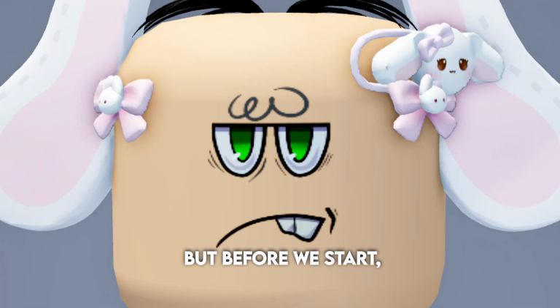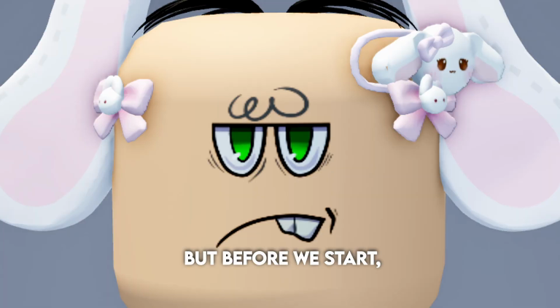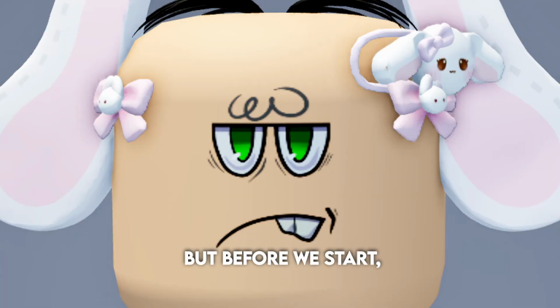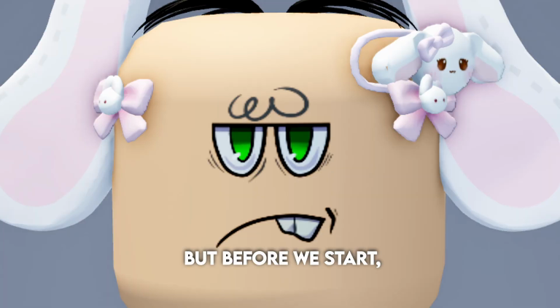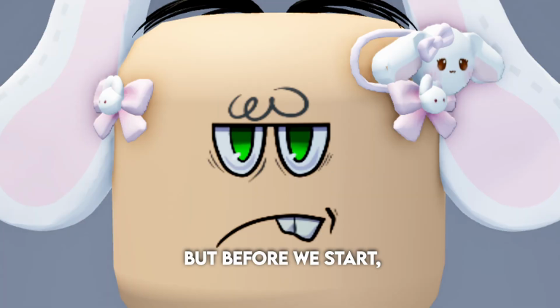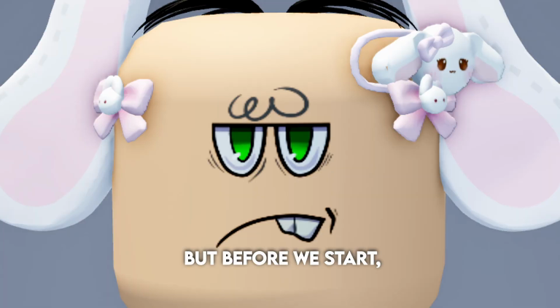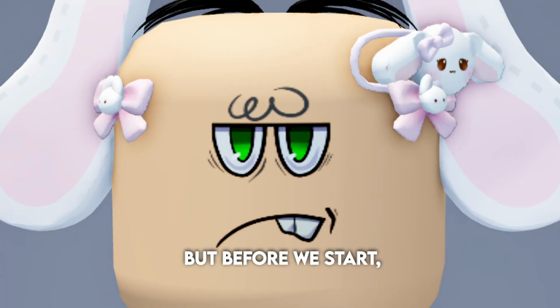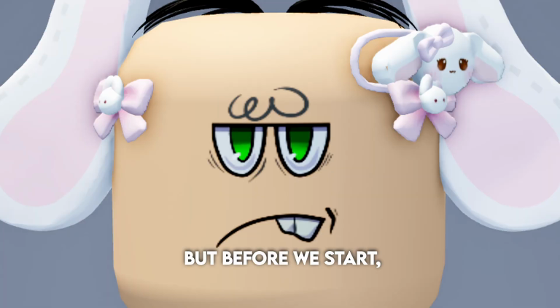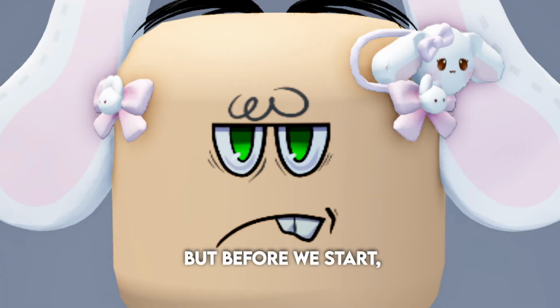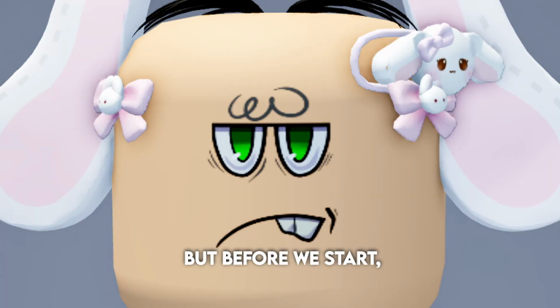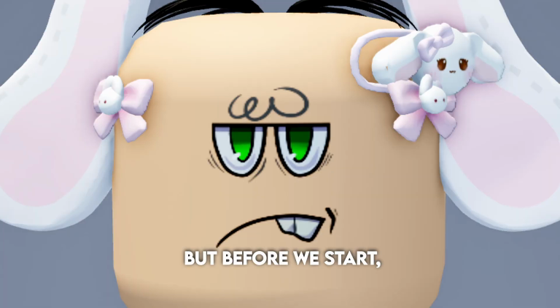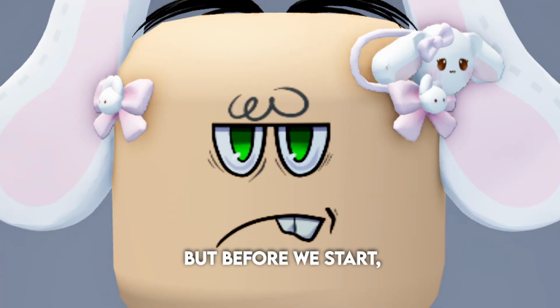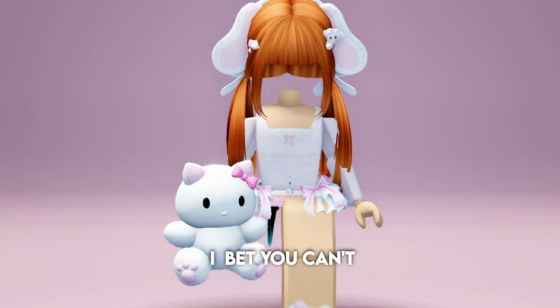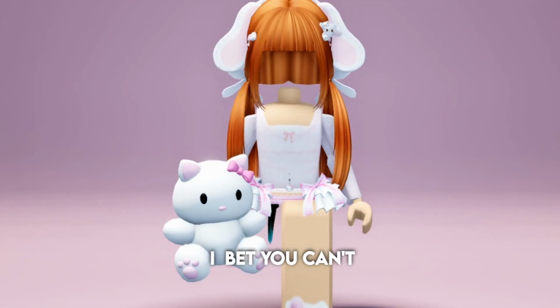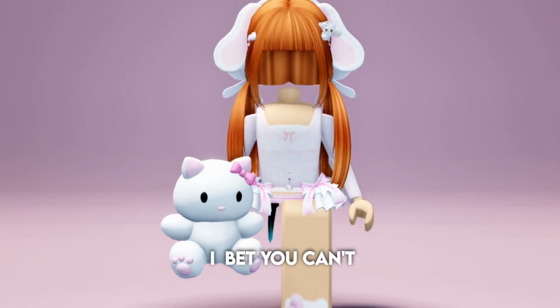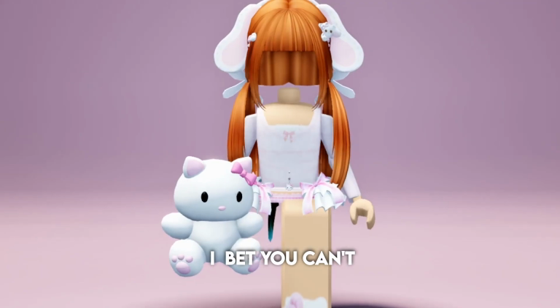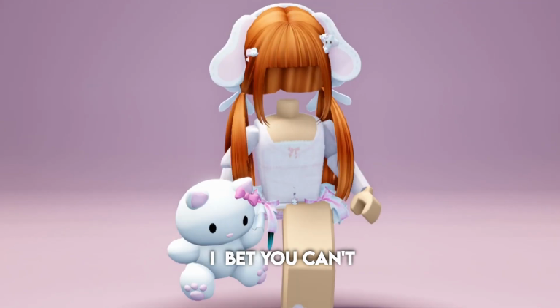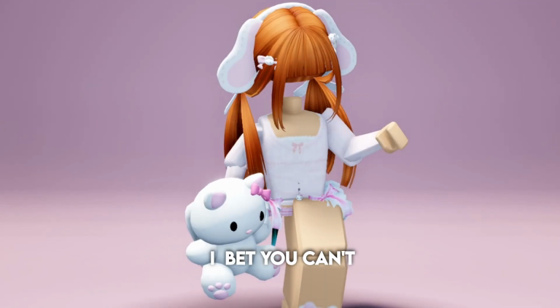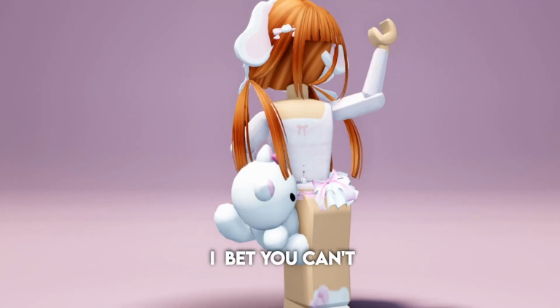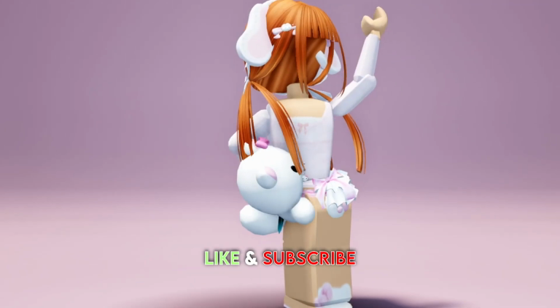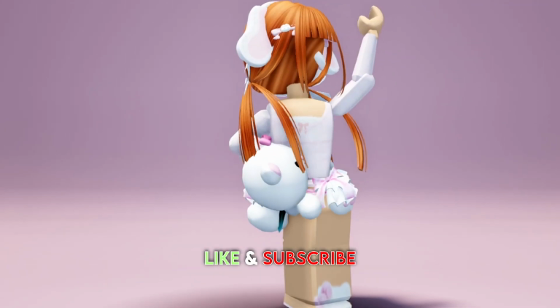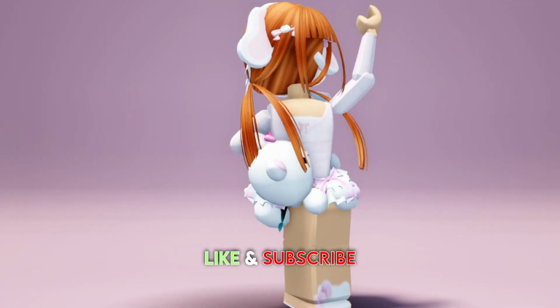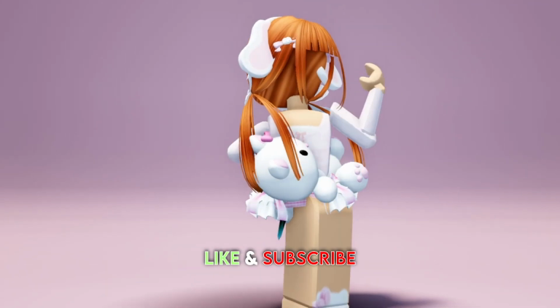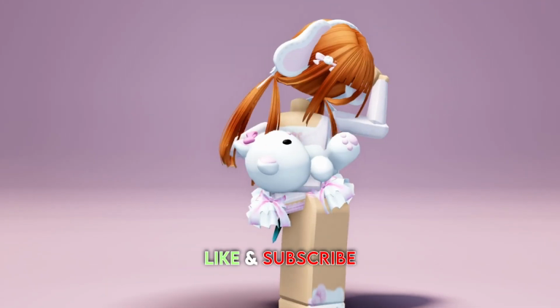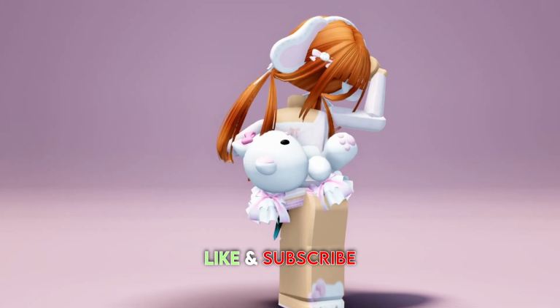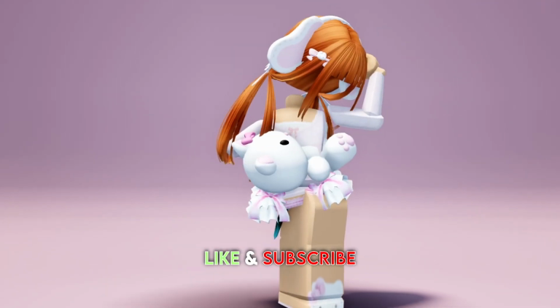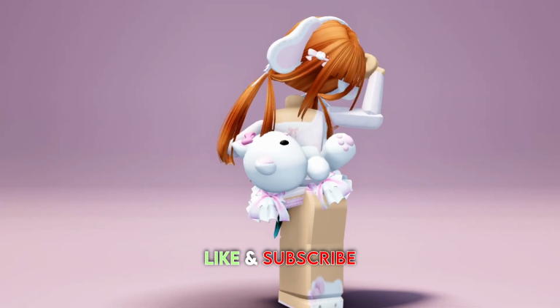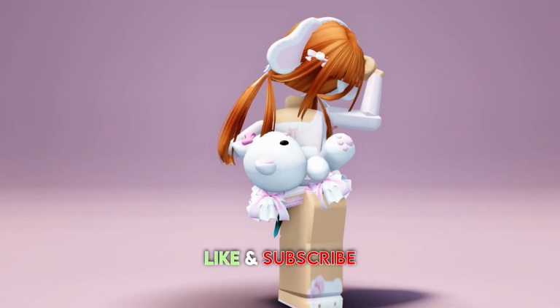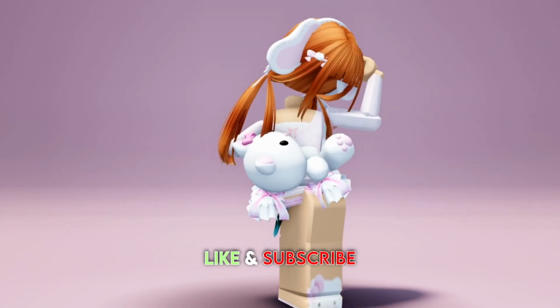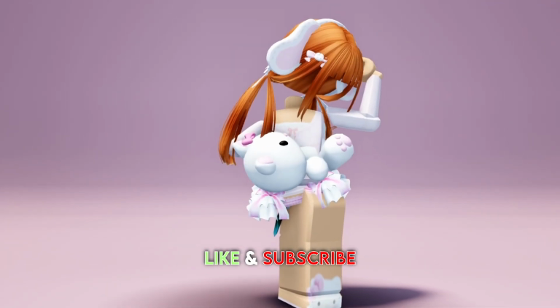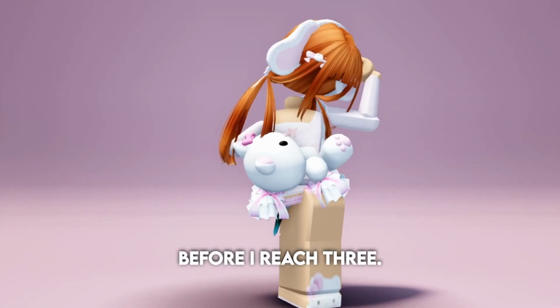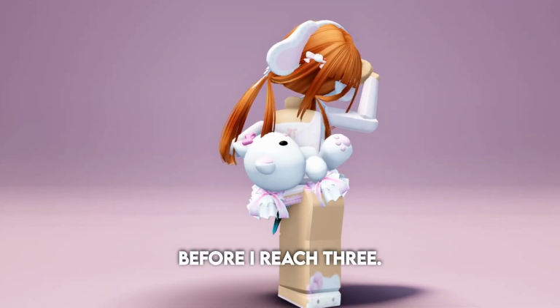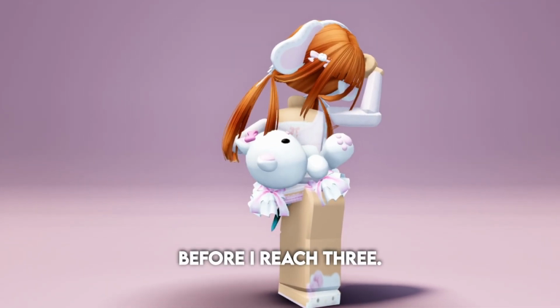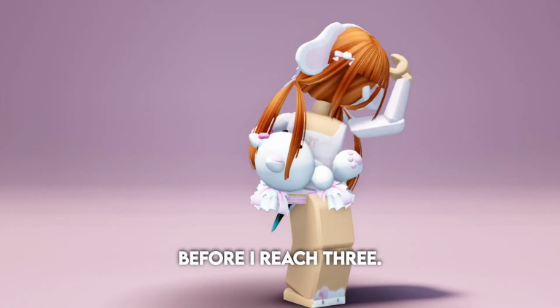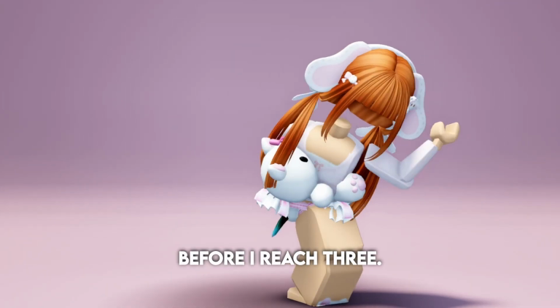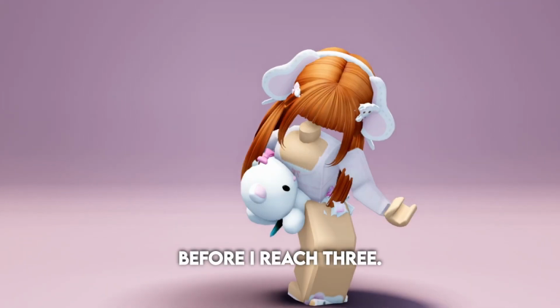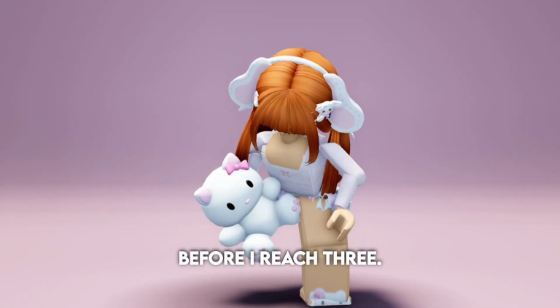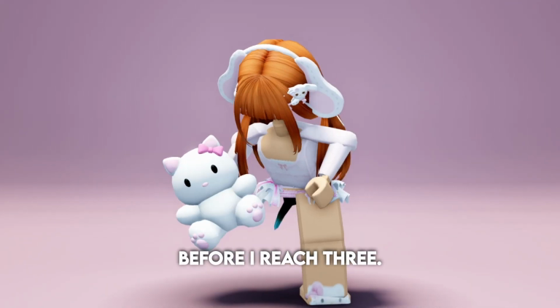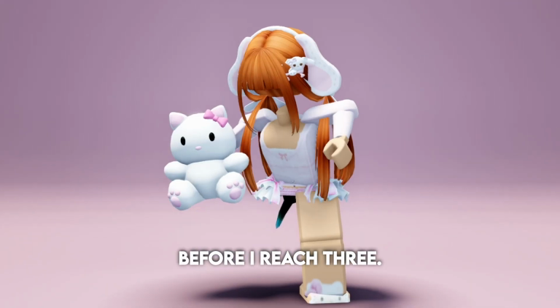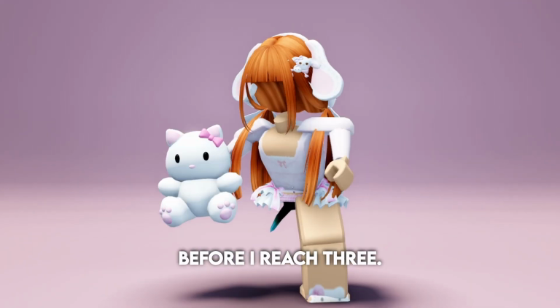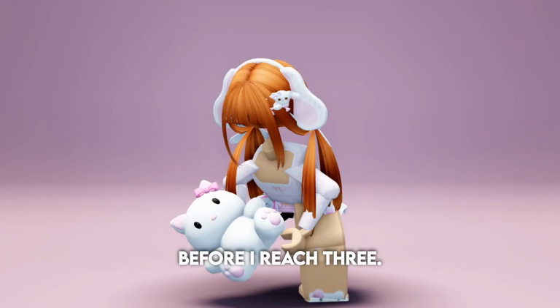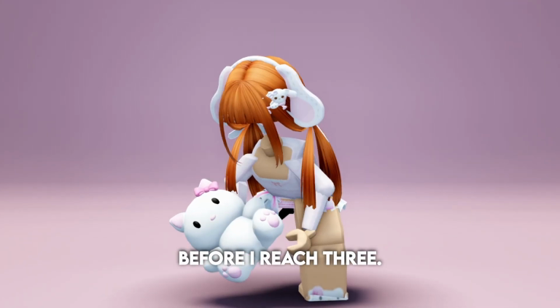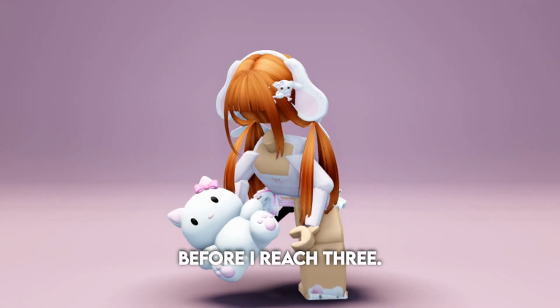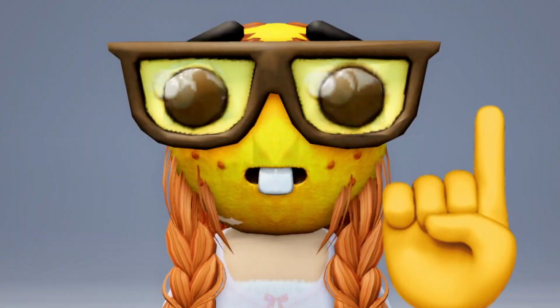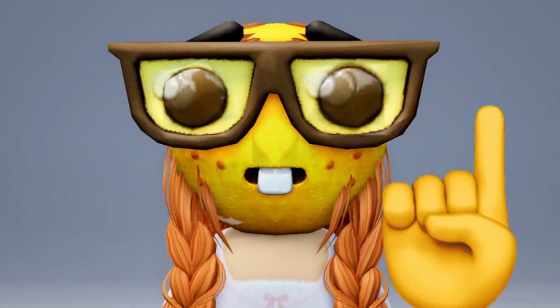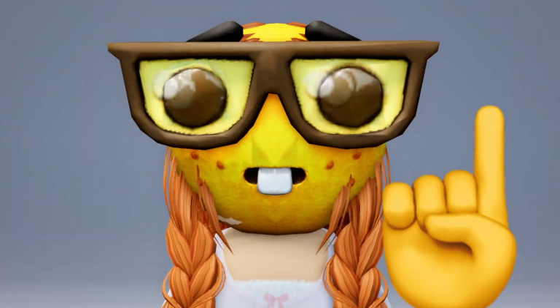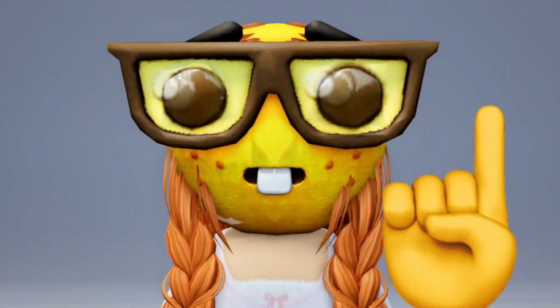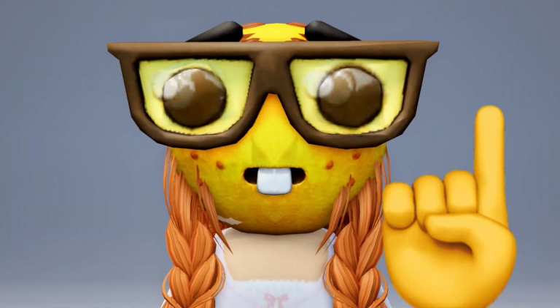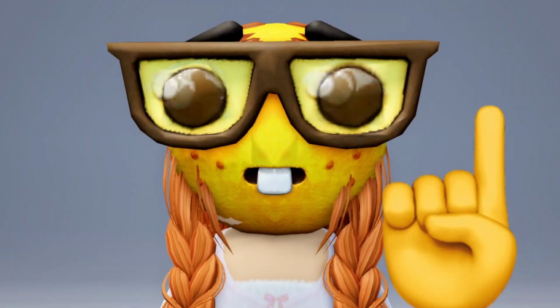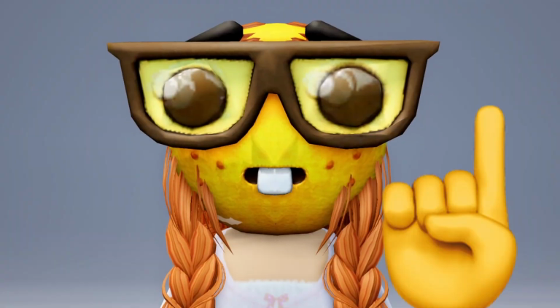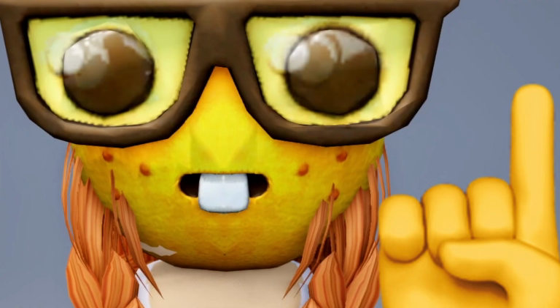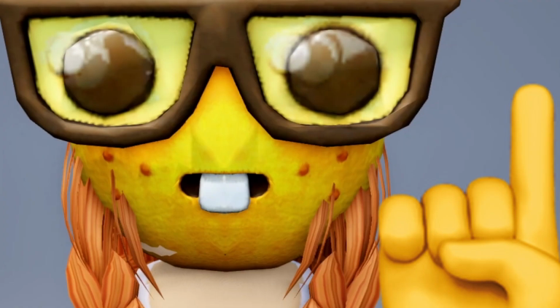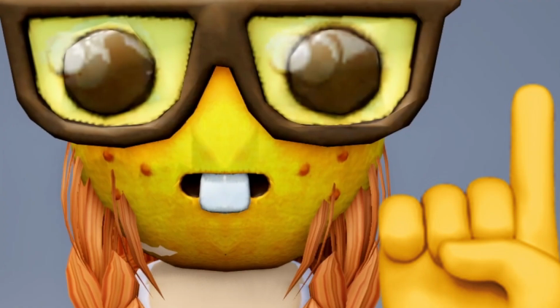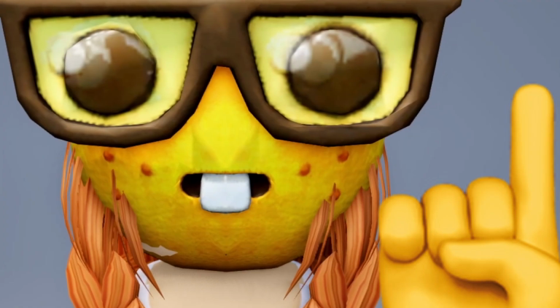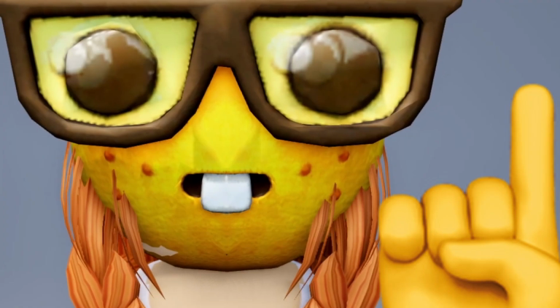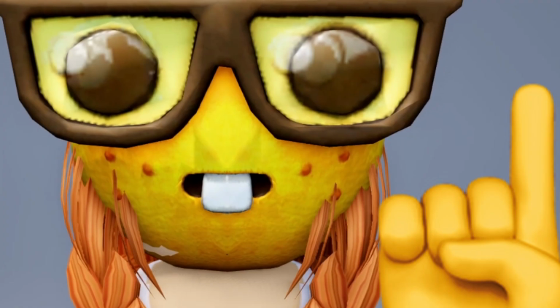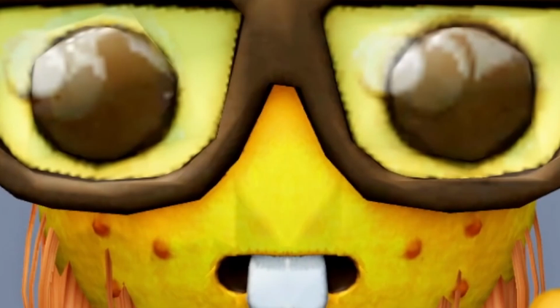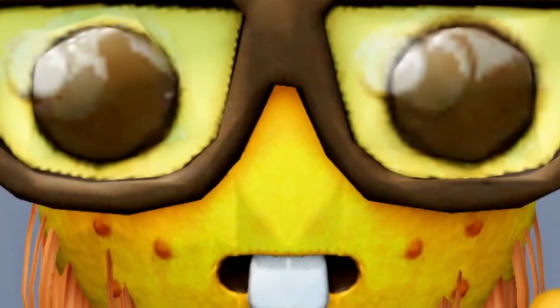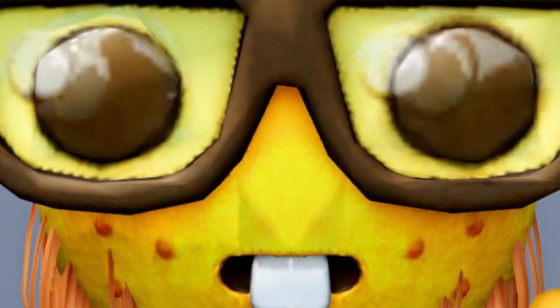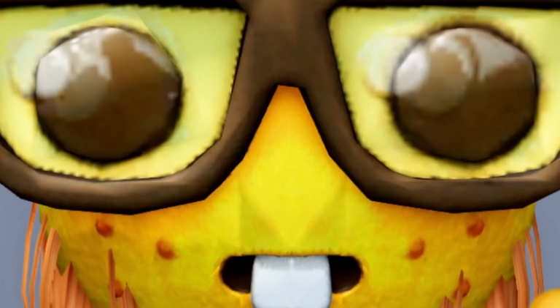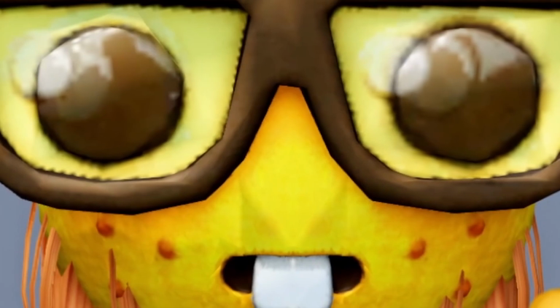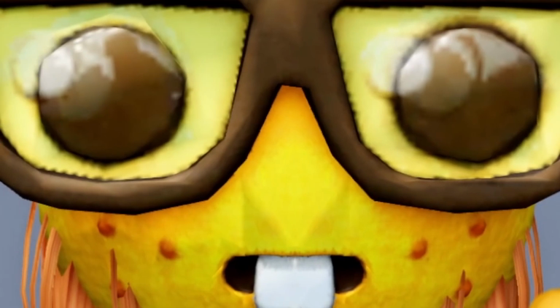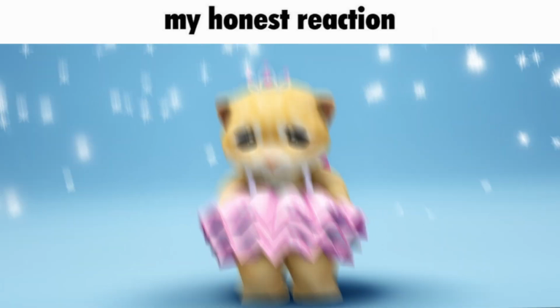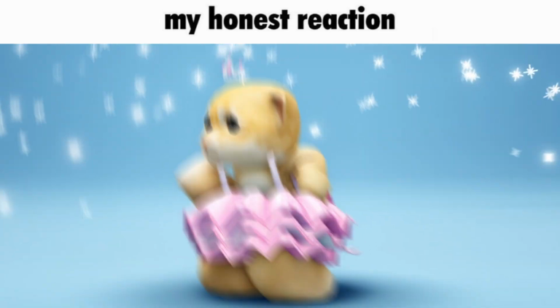But before we start, I bet you can't like and subscribe before I reach 3, 1, 2, 3, go.